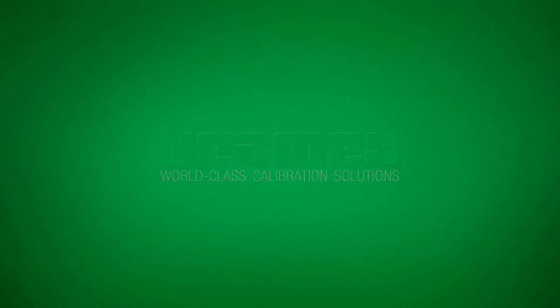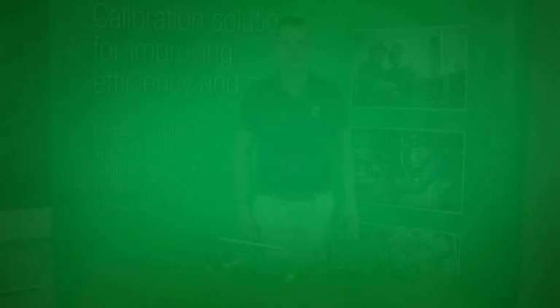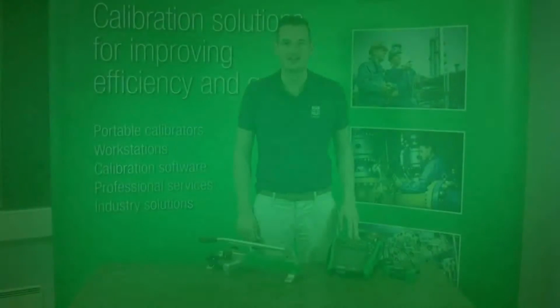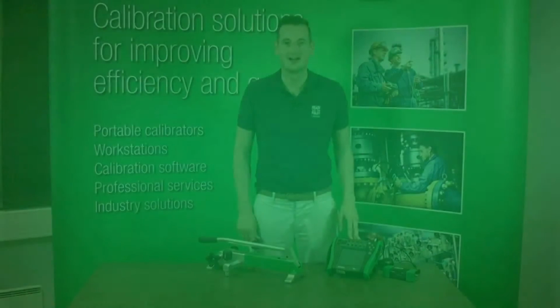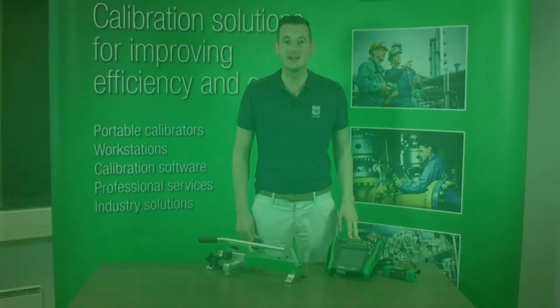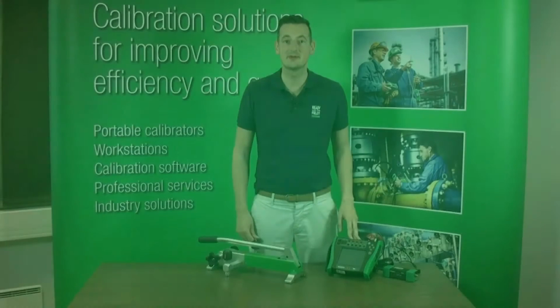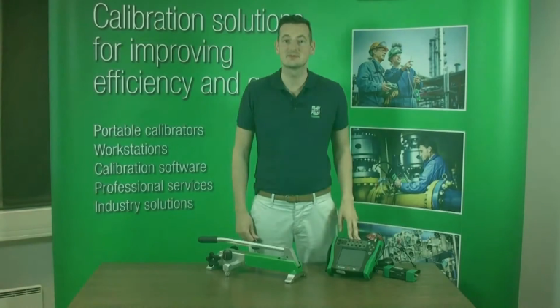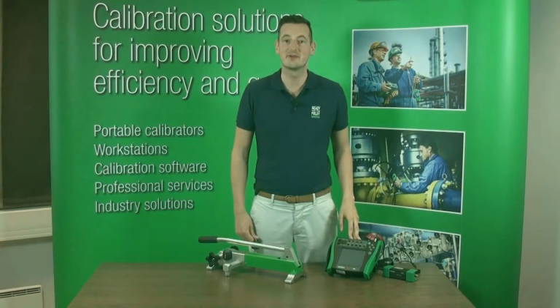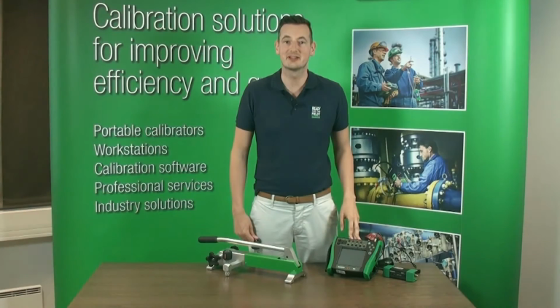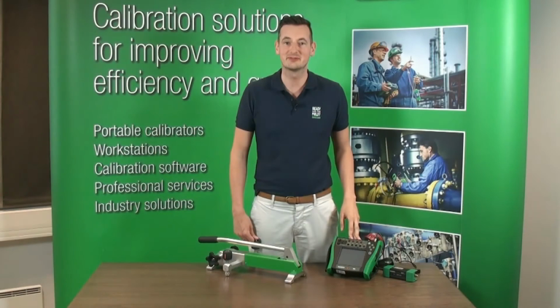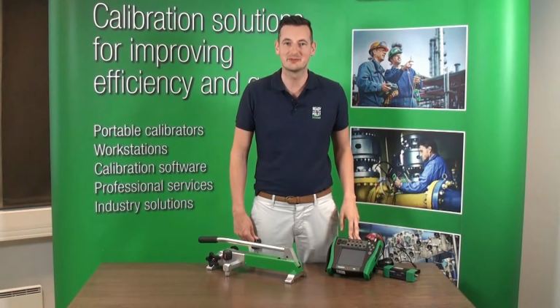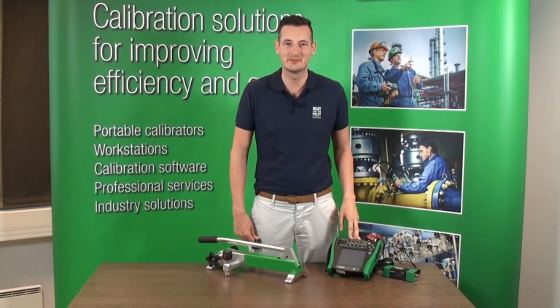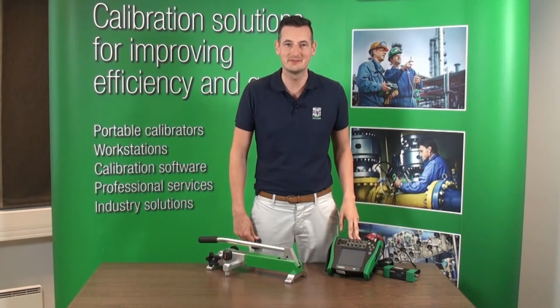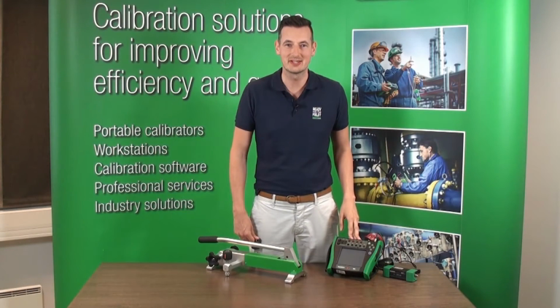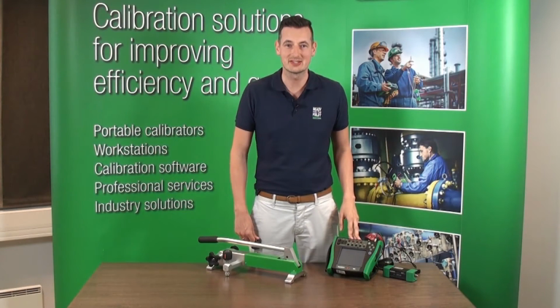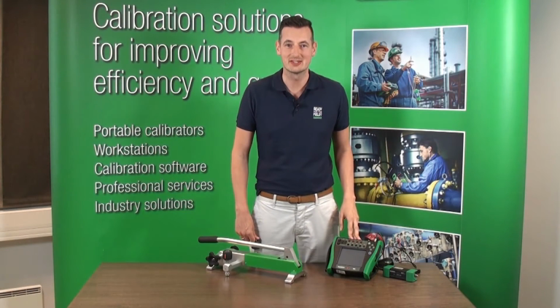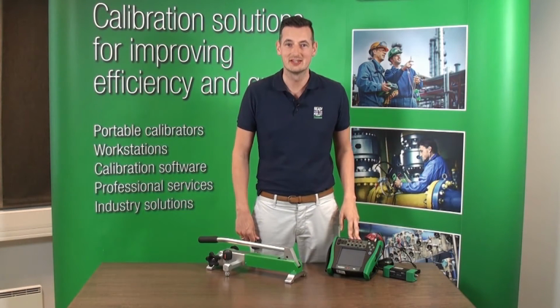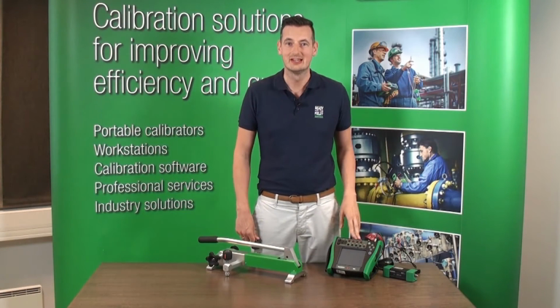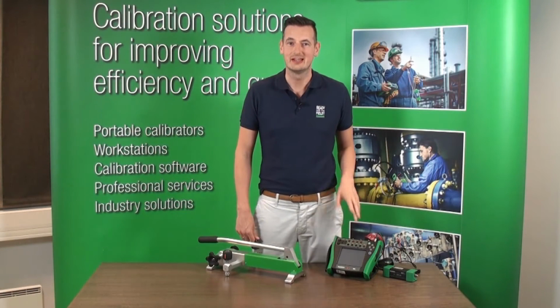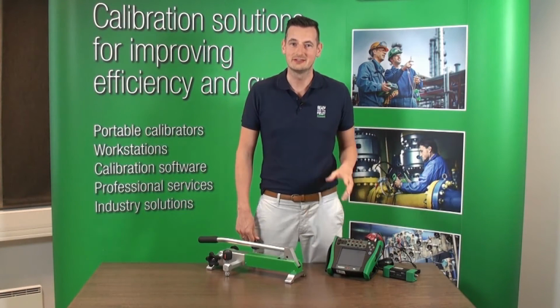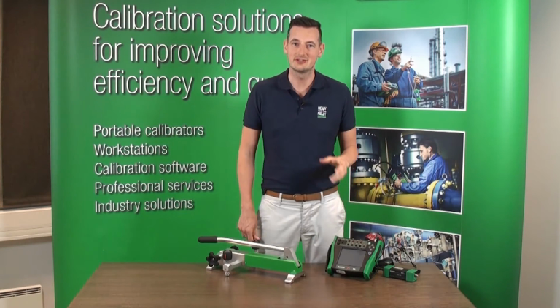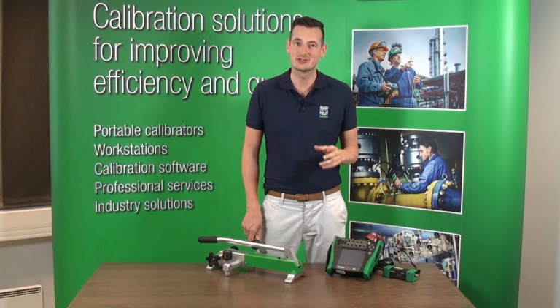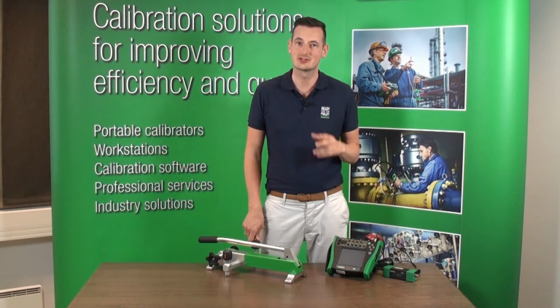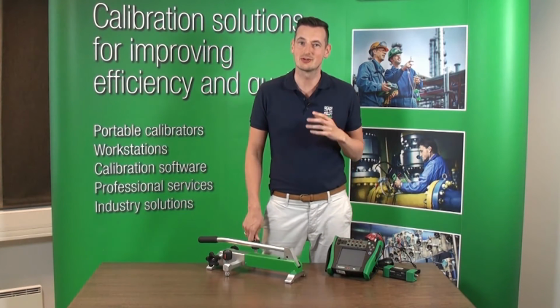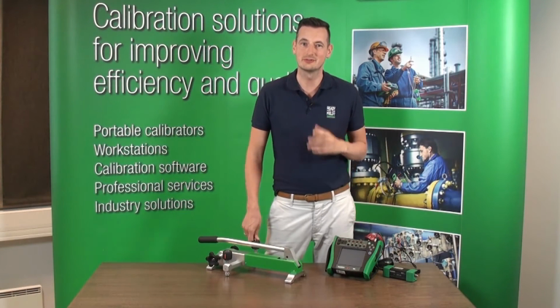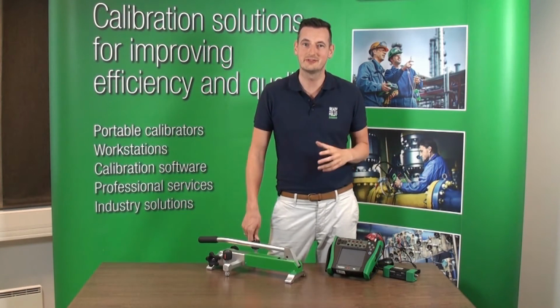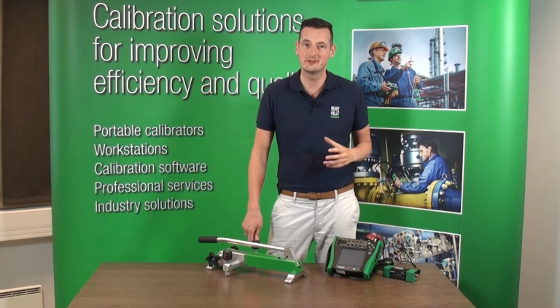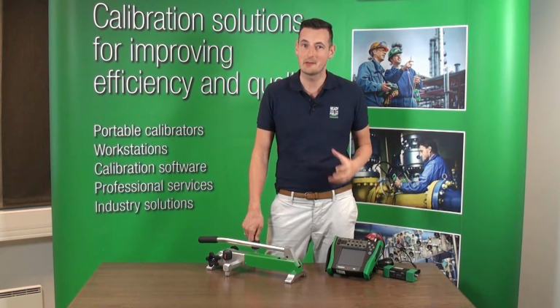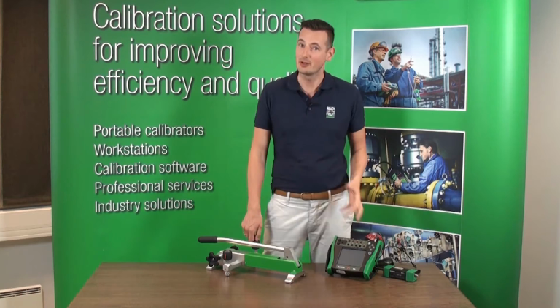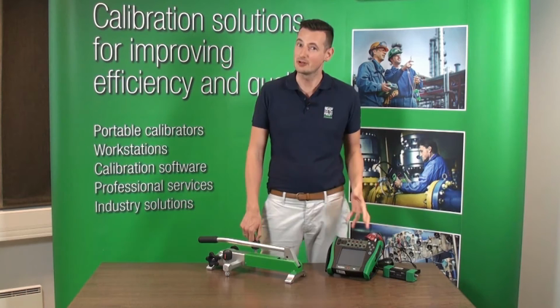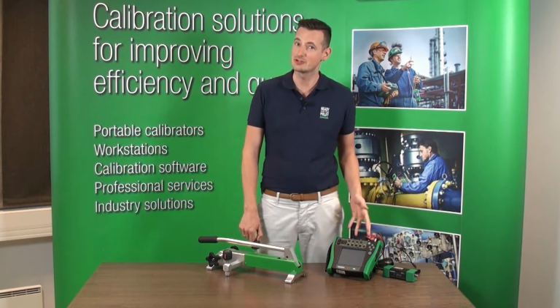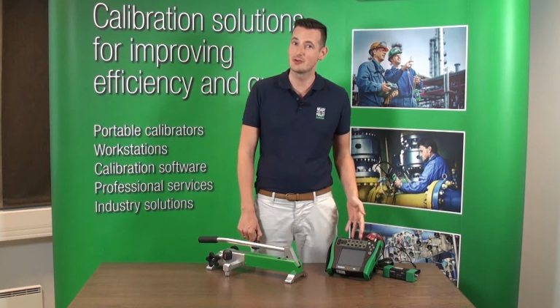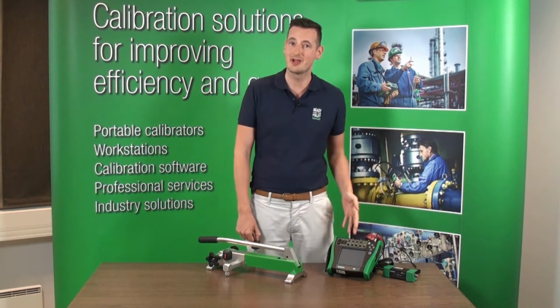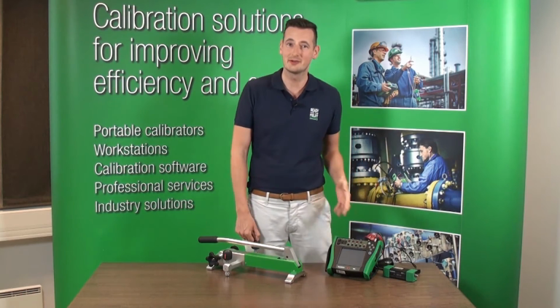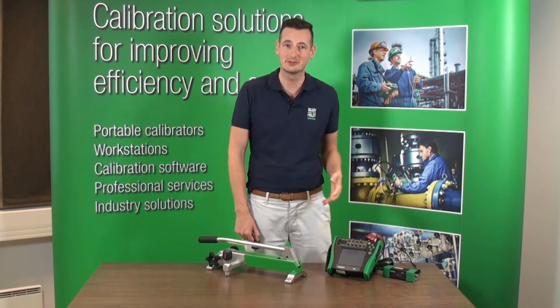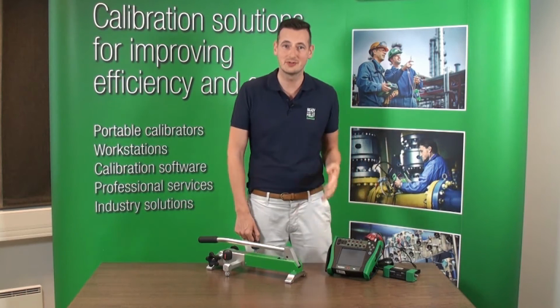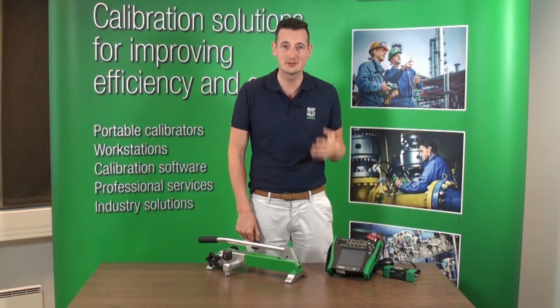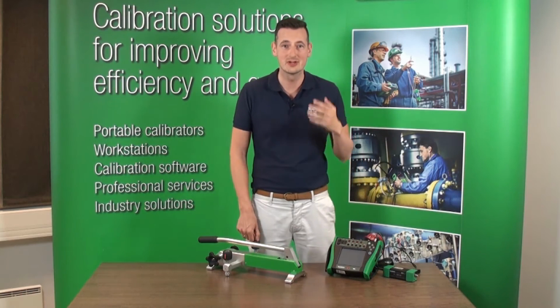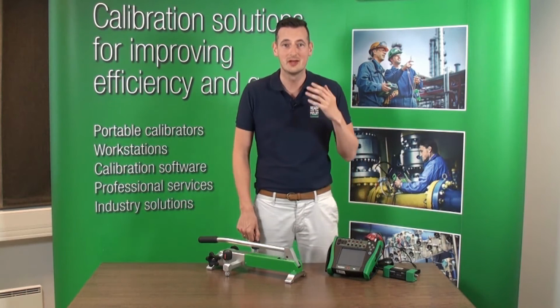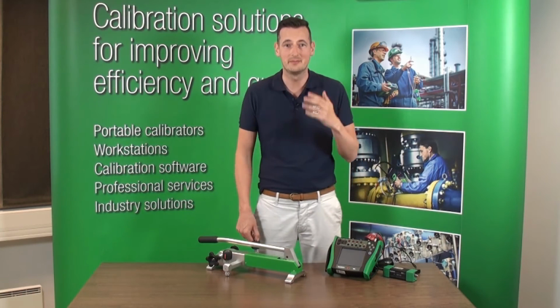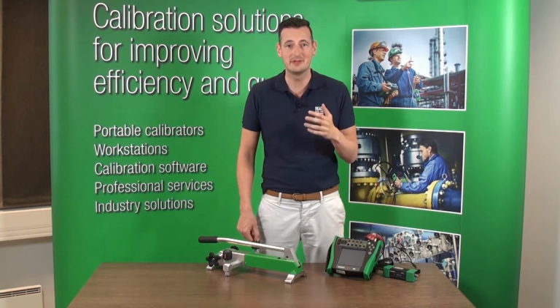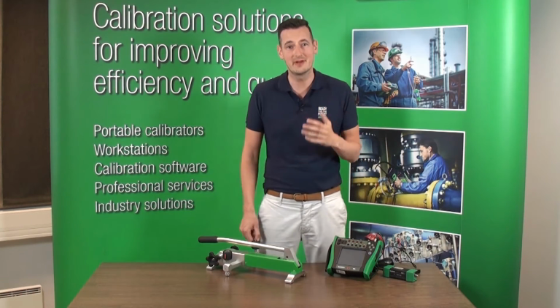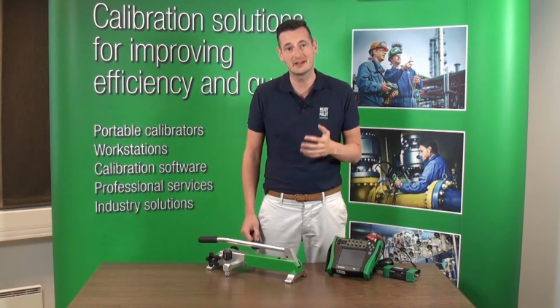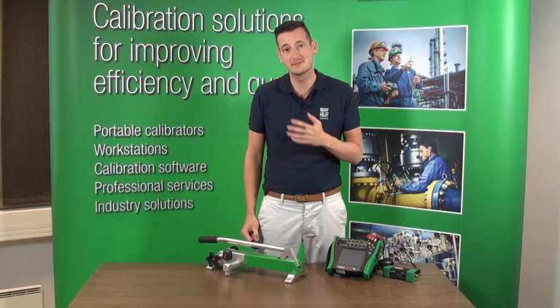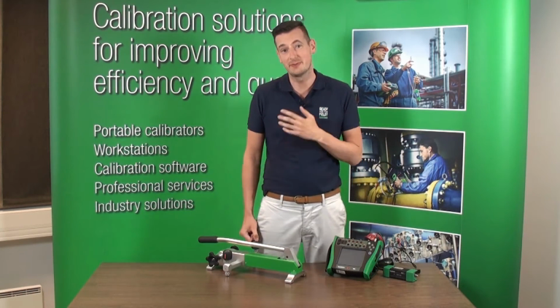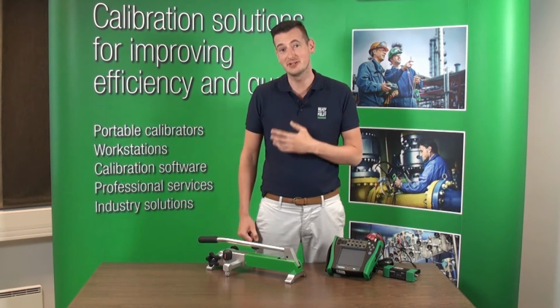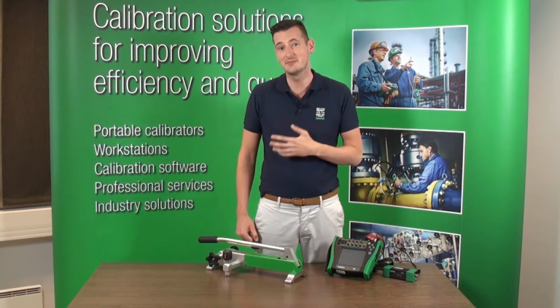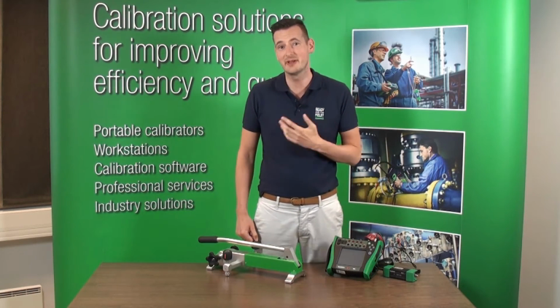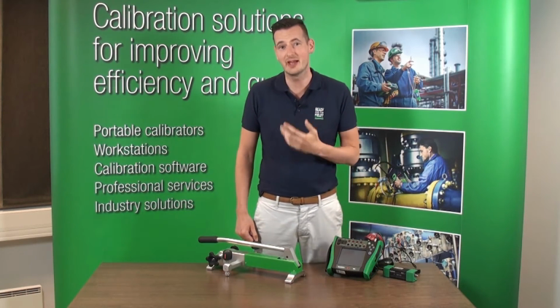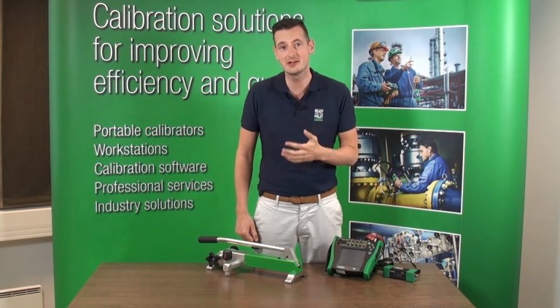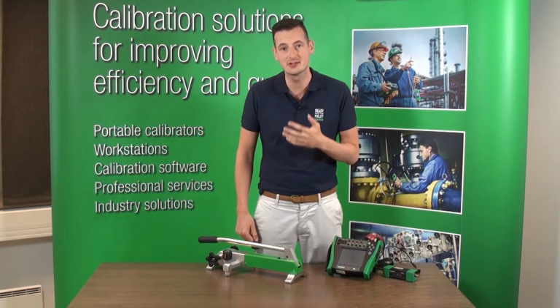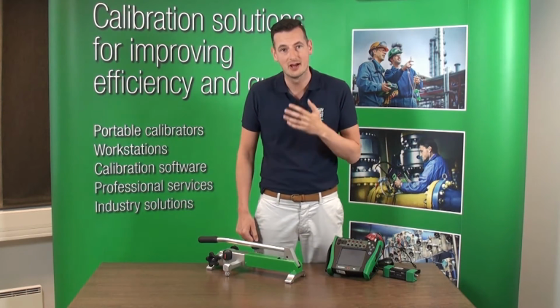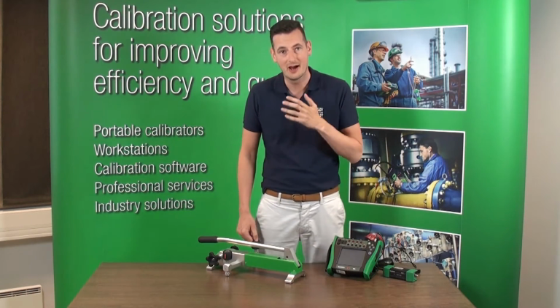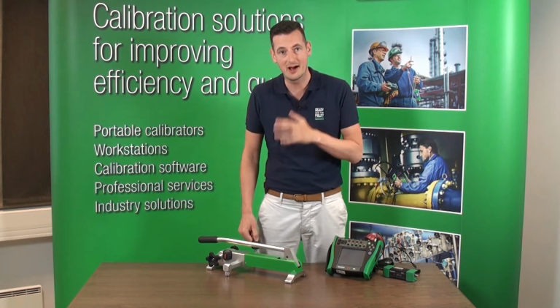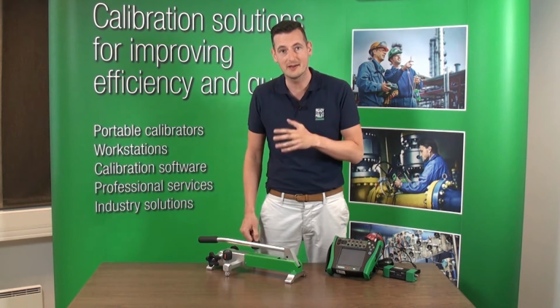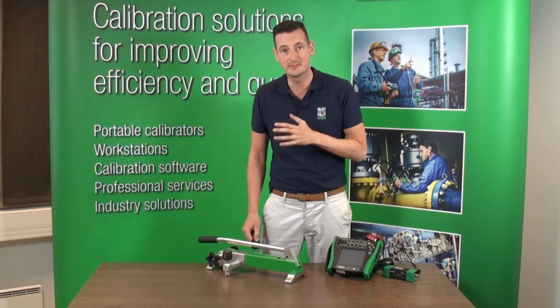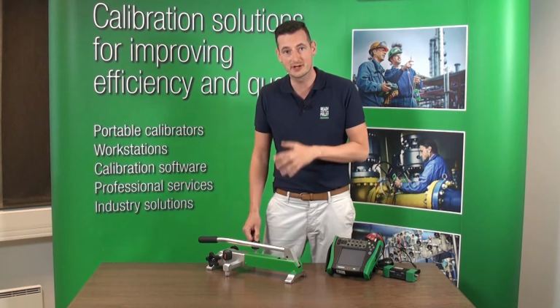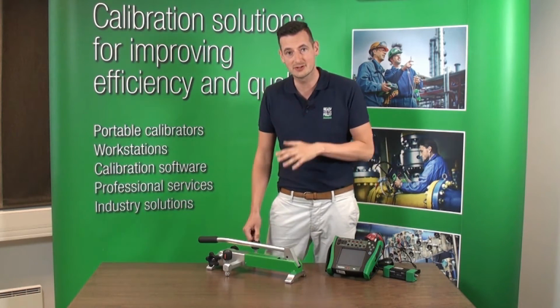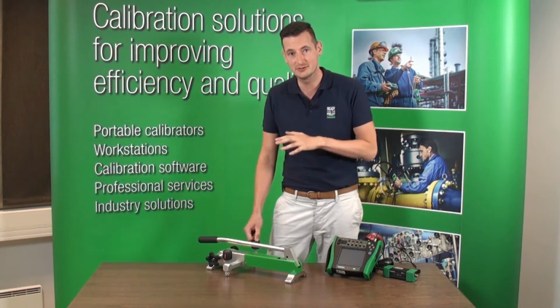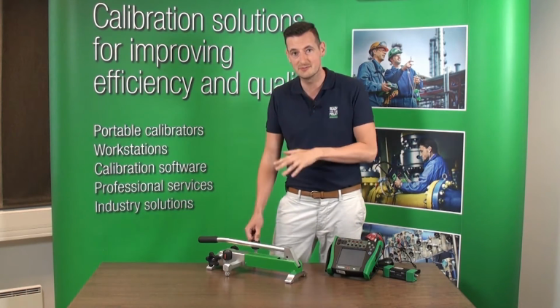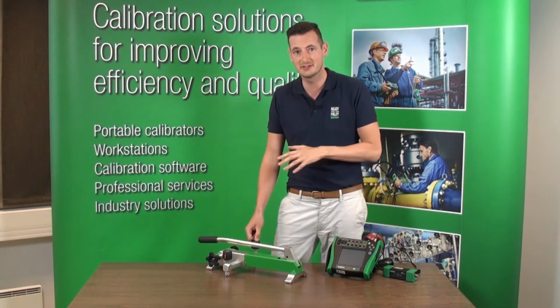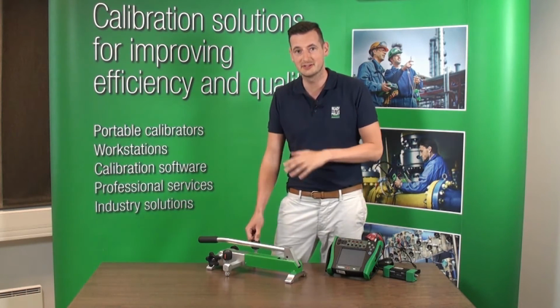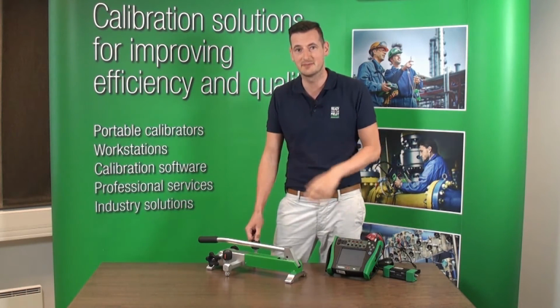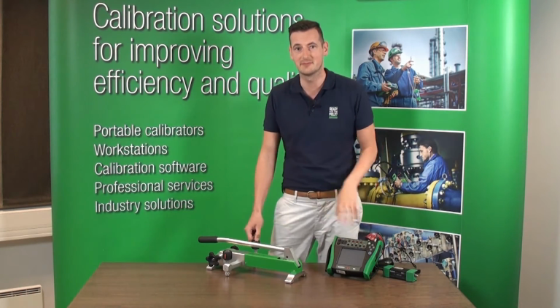Hi, my name is Michael from Beamex. In this short video I'm going to show you how to use the Beamex PGPH High Pressure Pneumatic Pump.